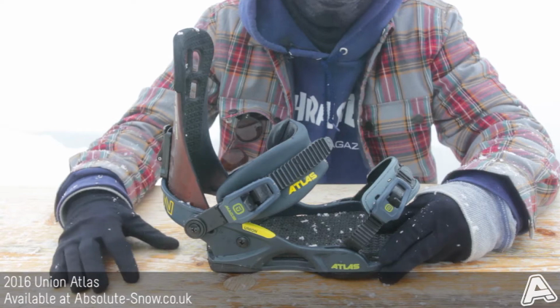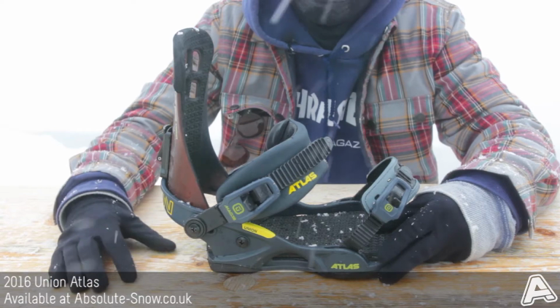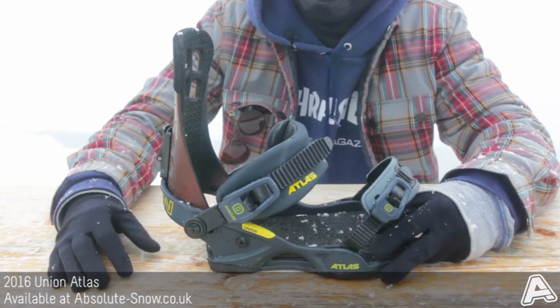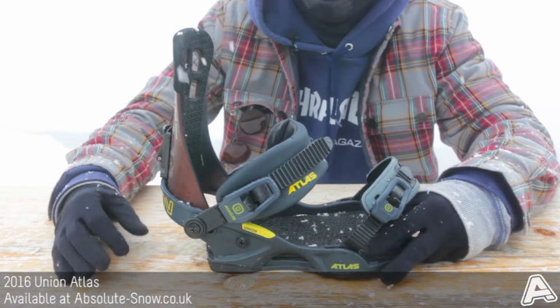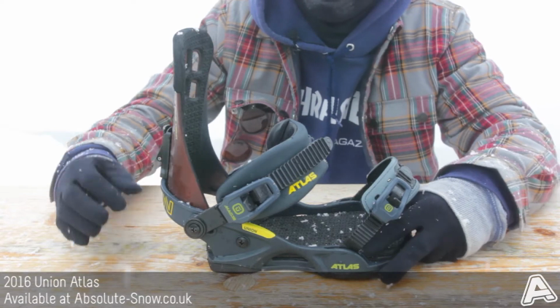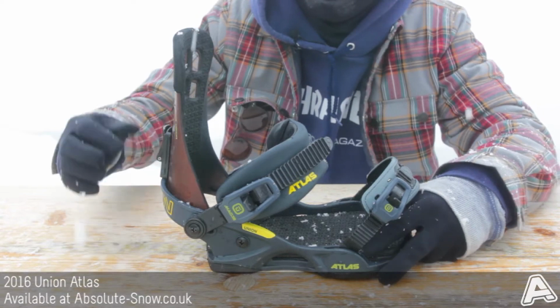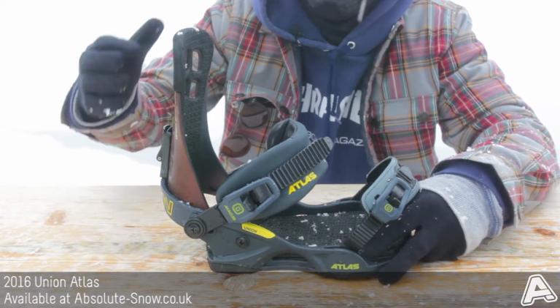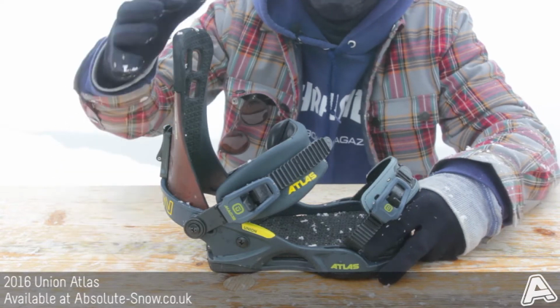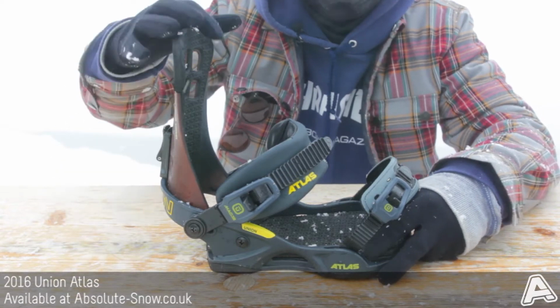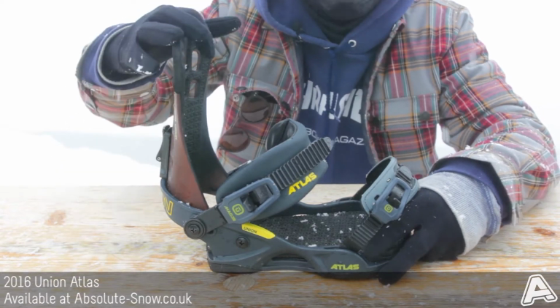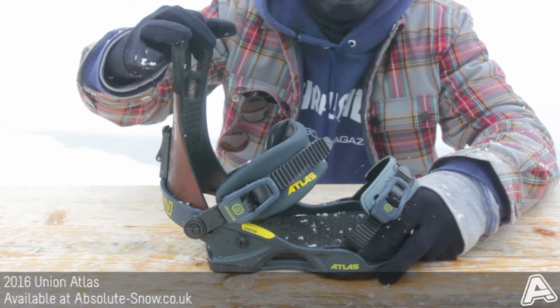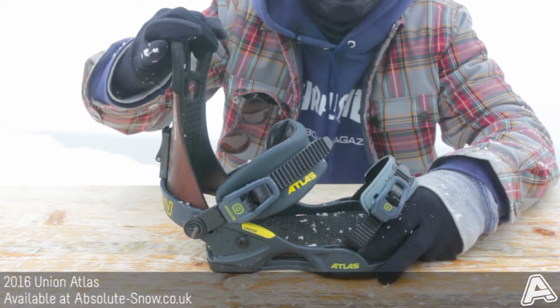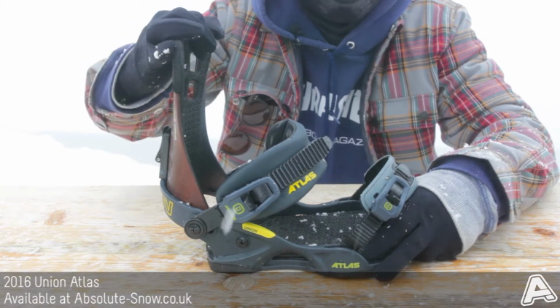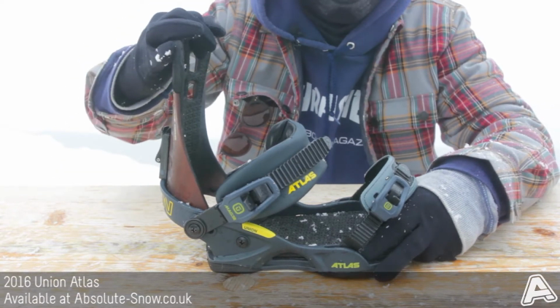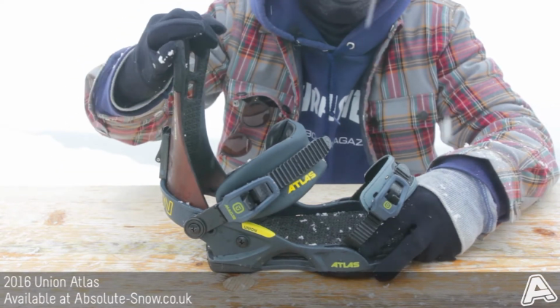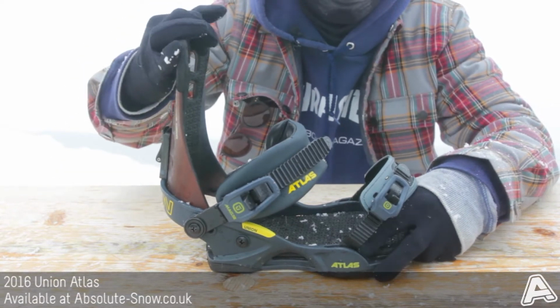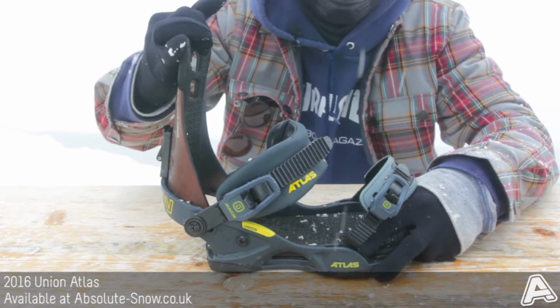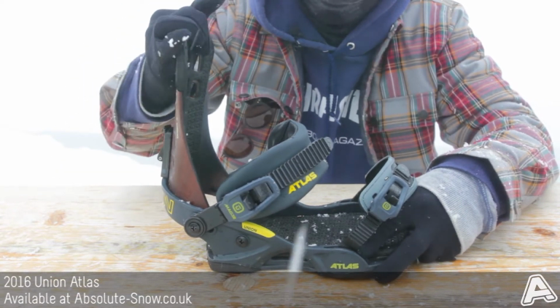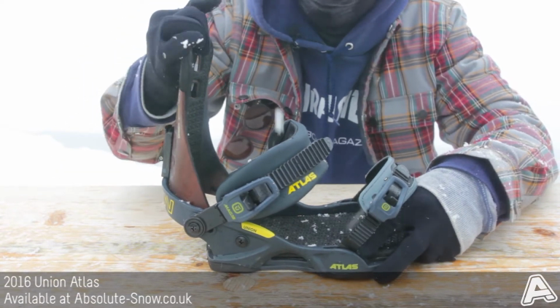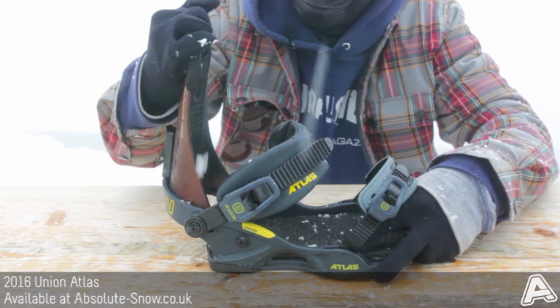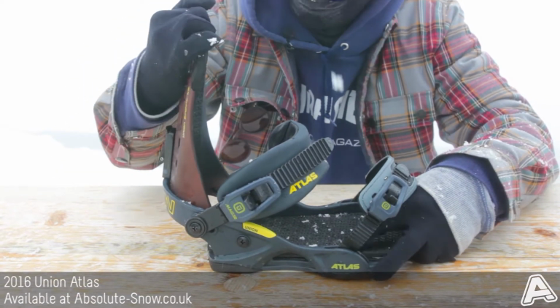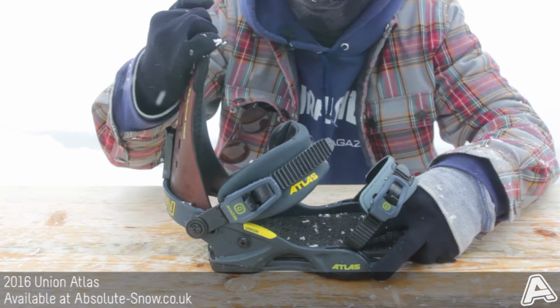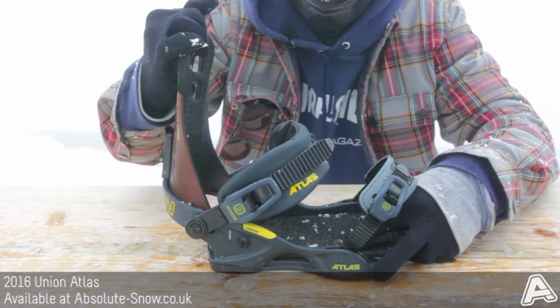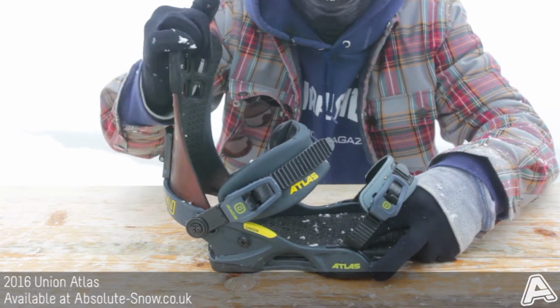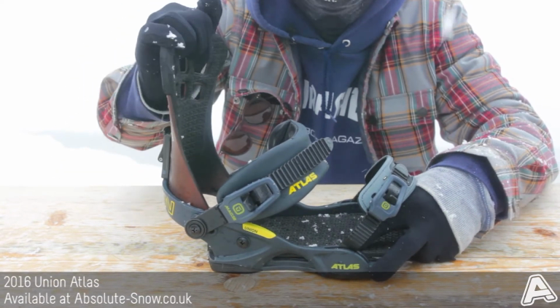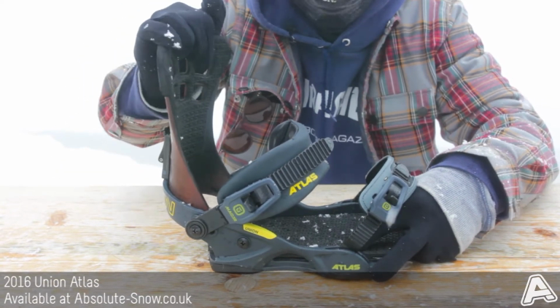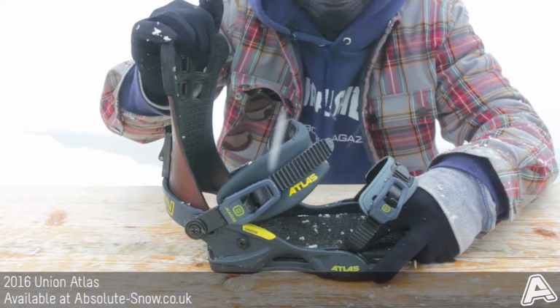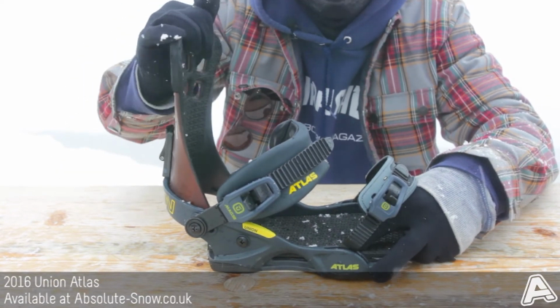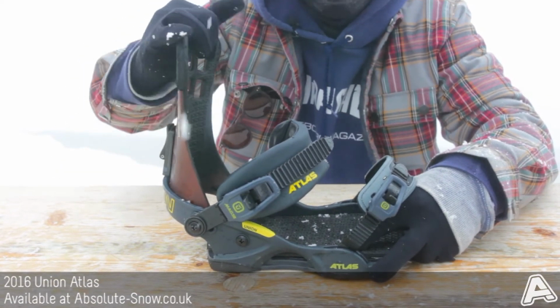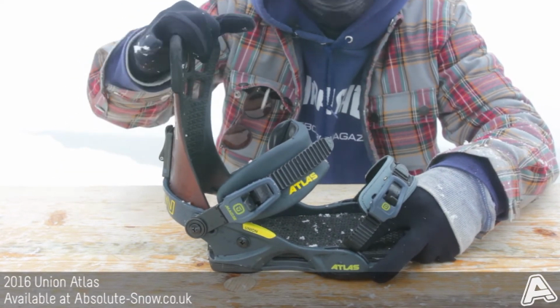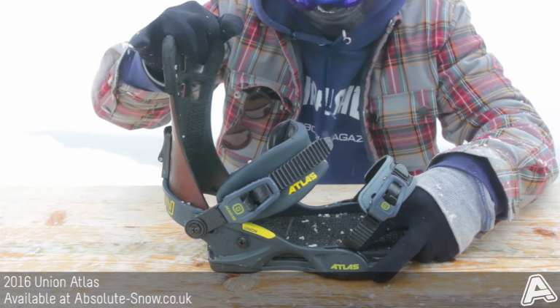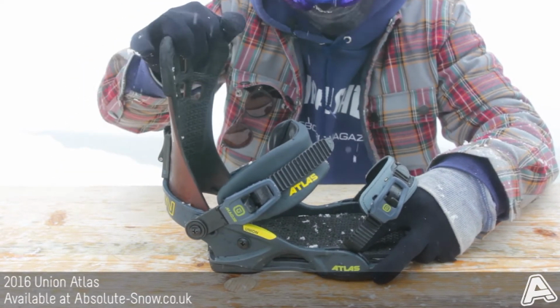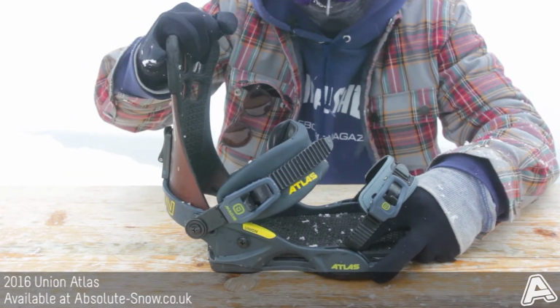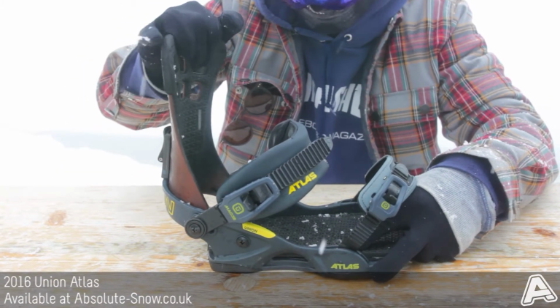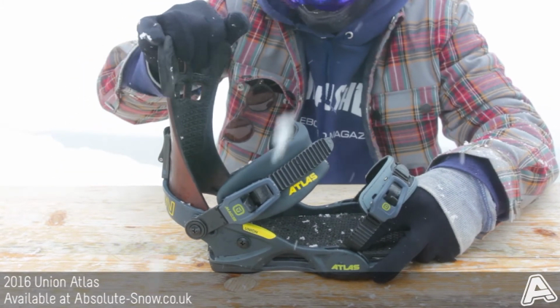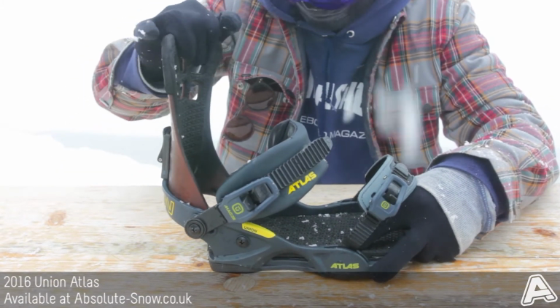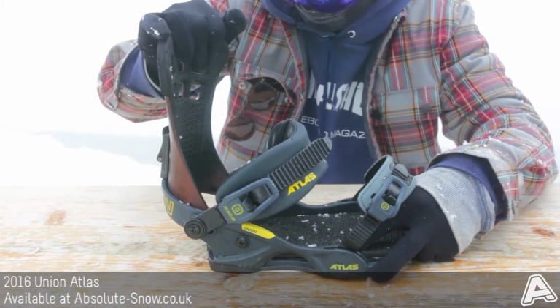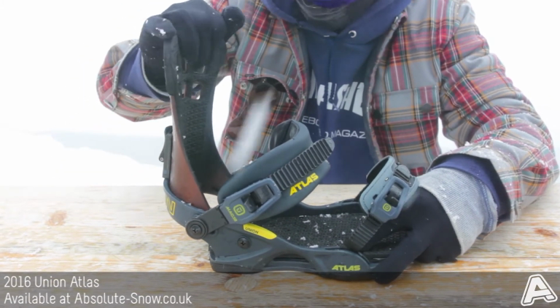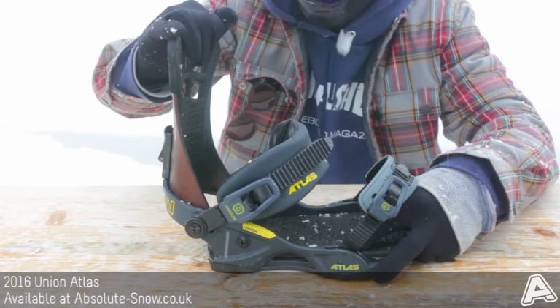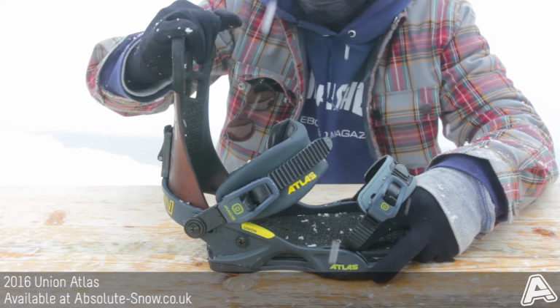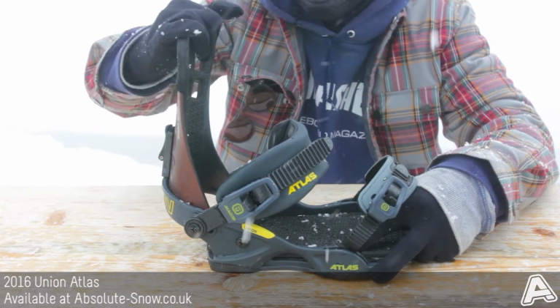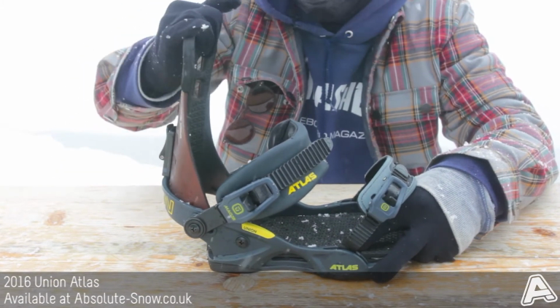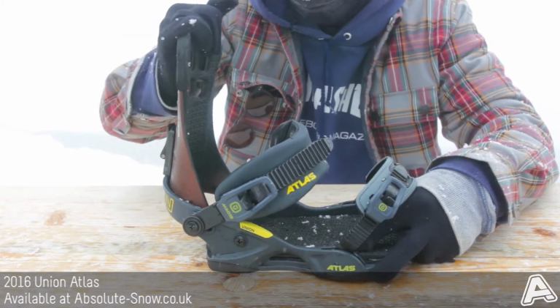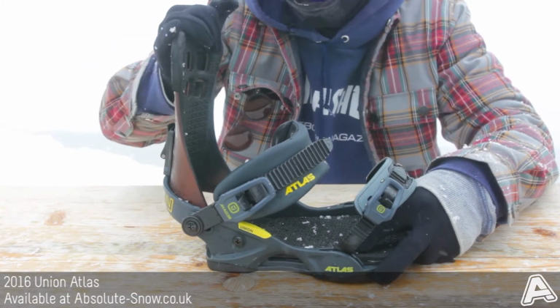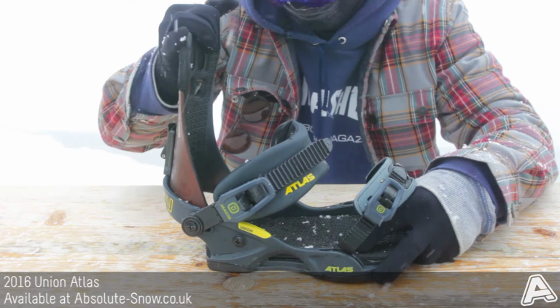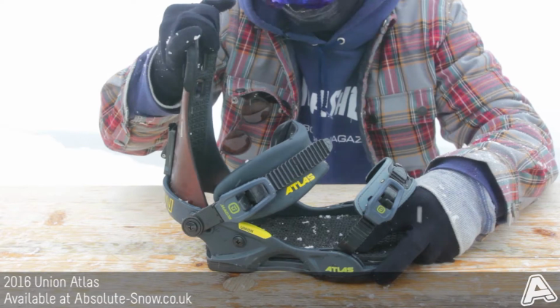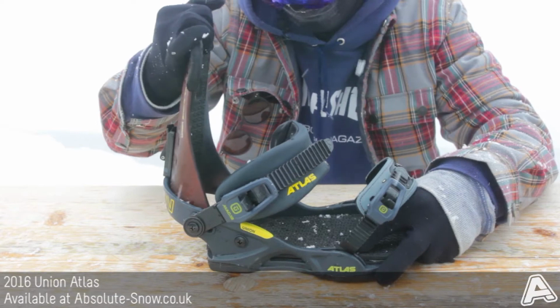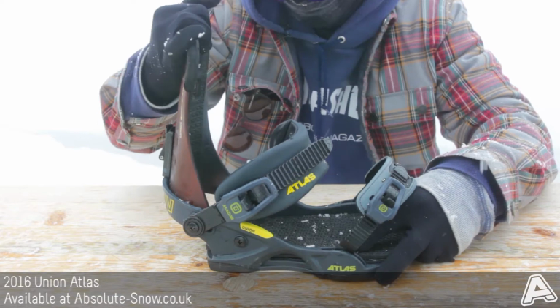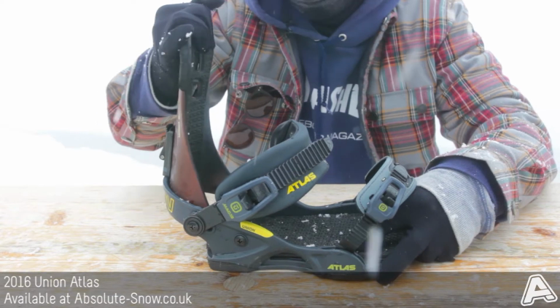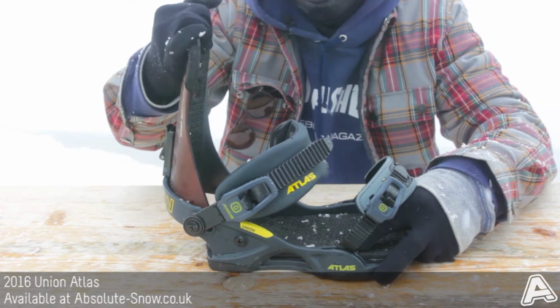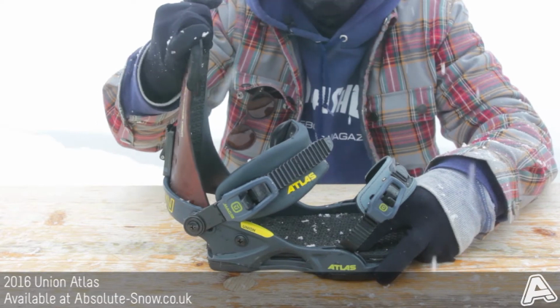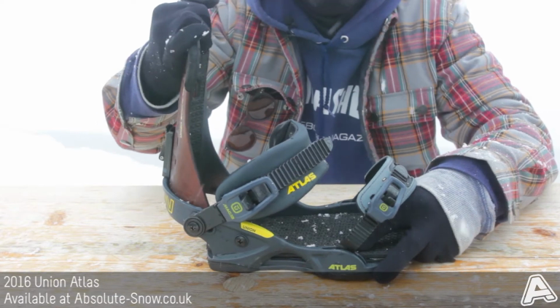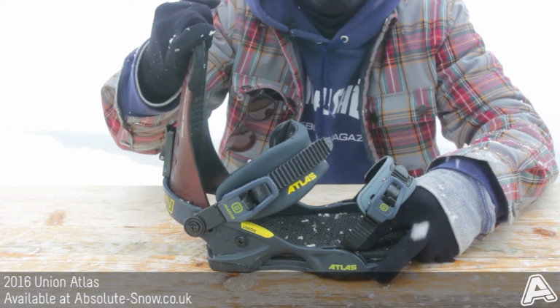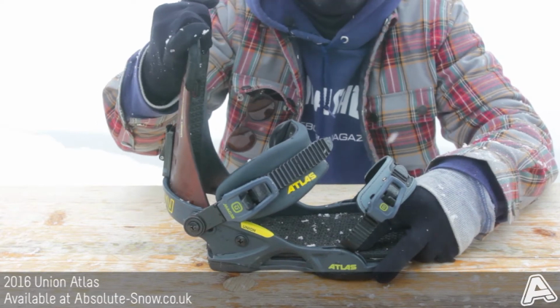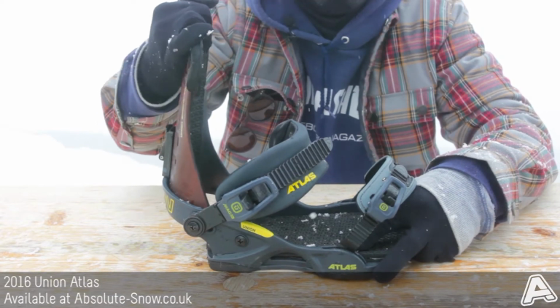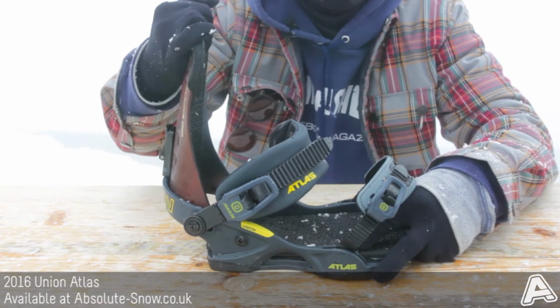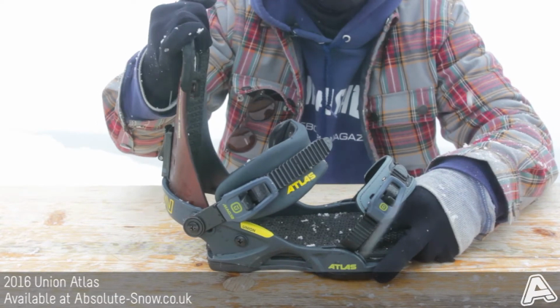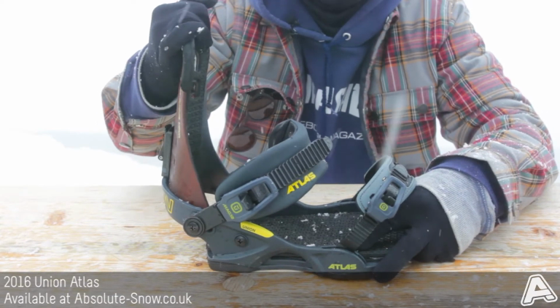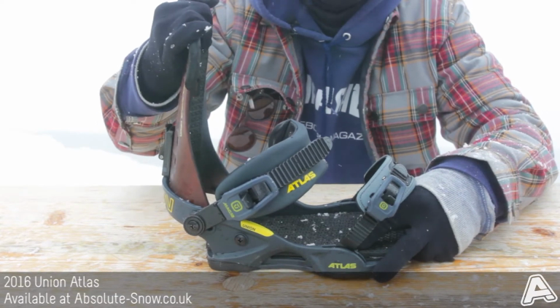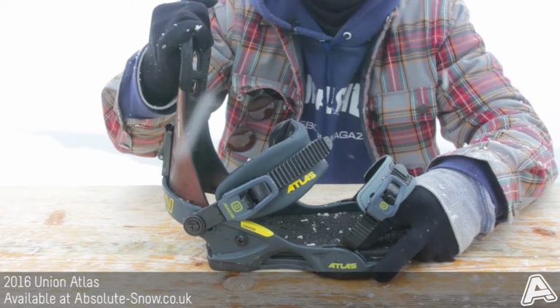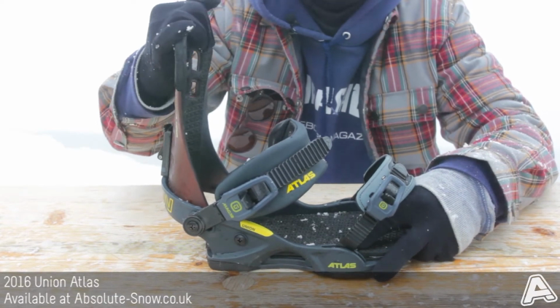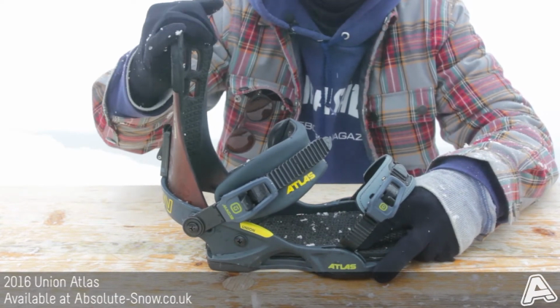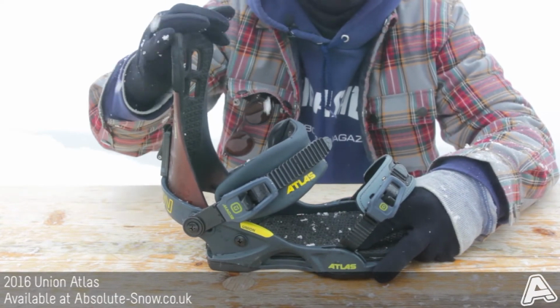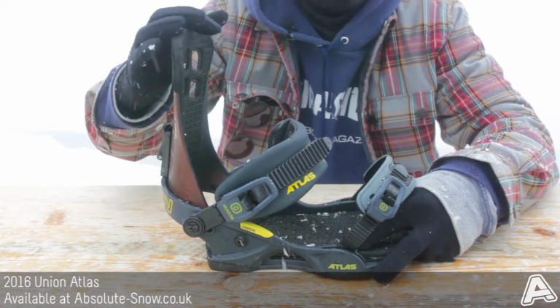The highback they feature is the Atlas, so it's pretty stiff, more aimed at that aggressive style of riding, but still gives you a nice bit of response.